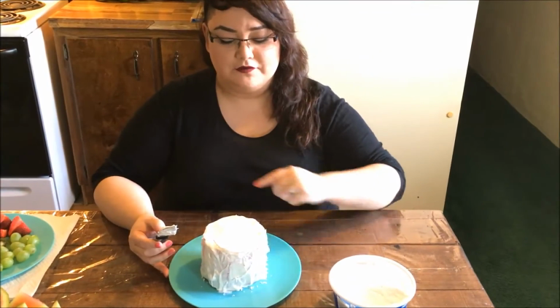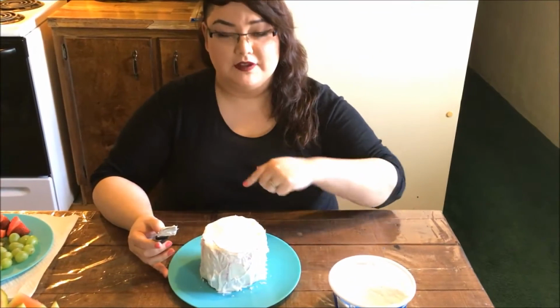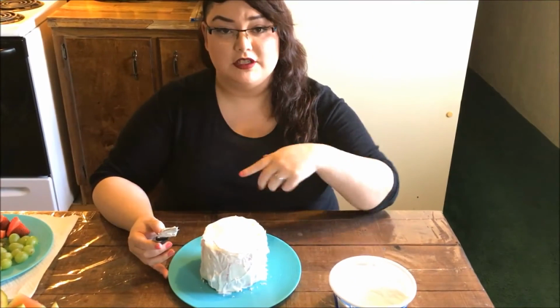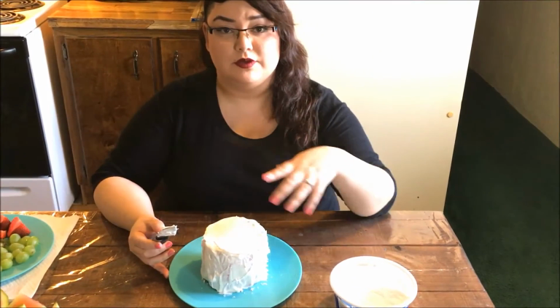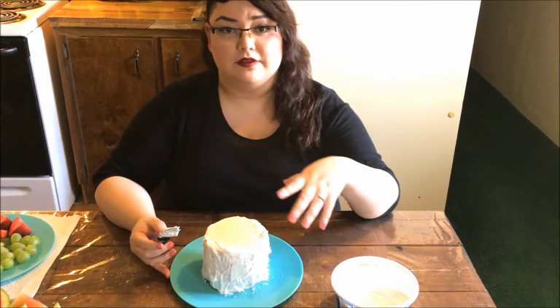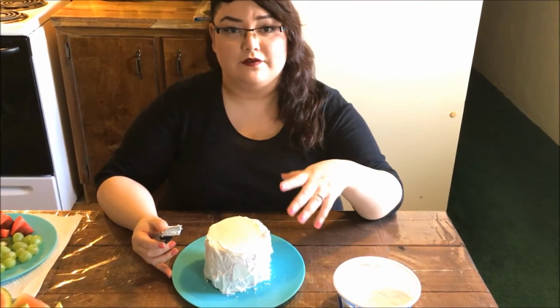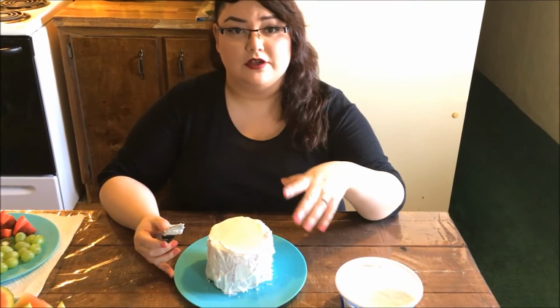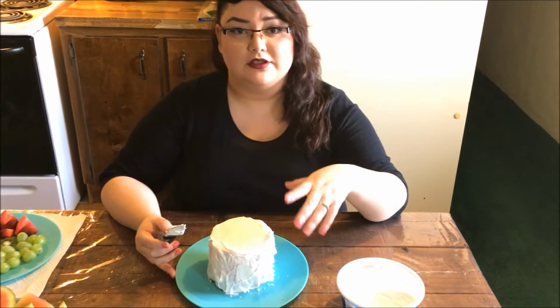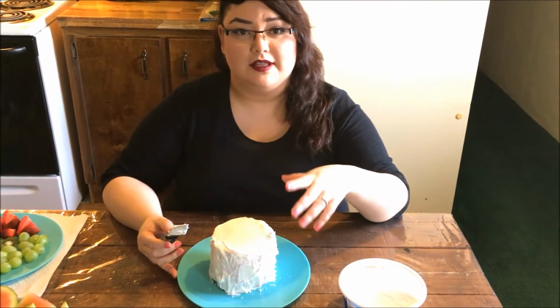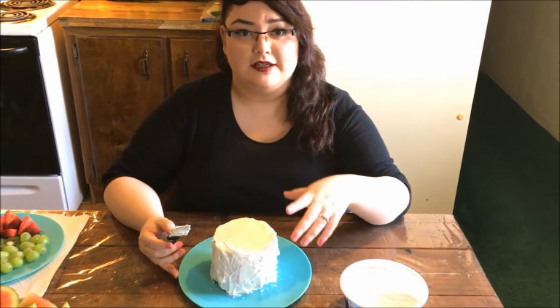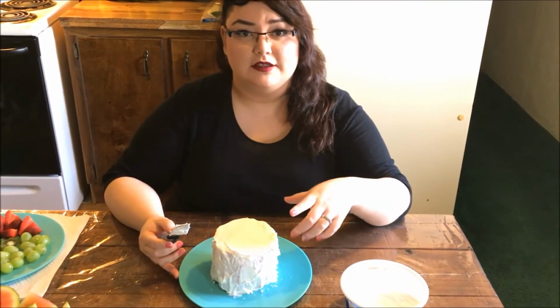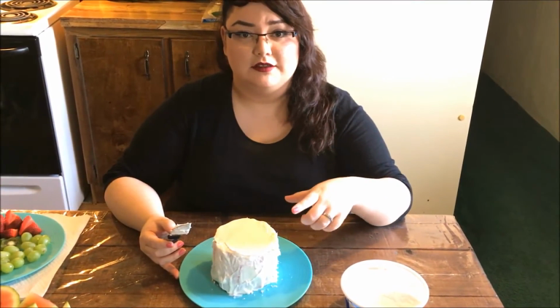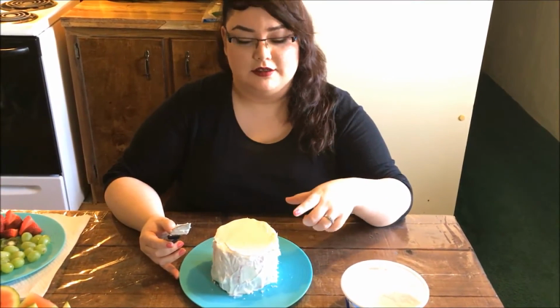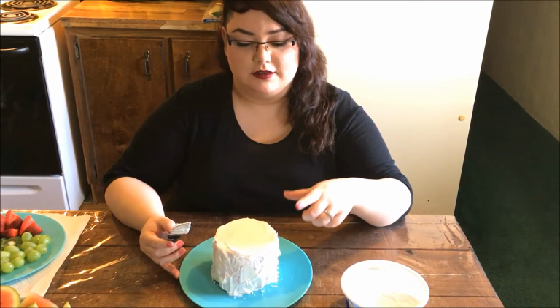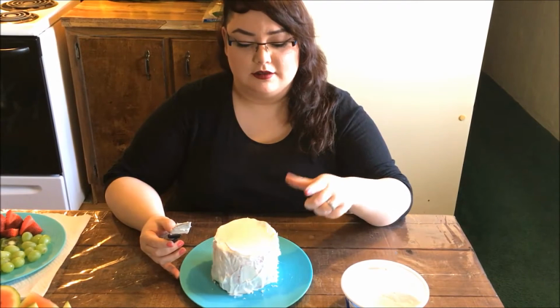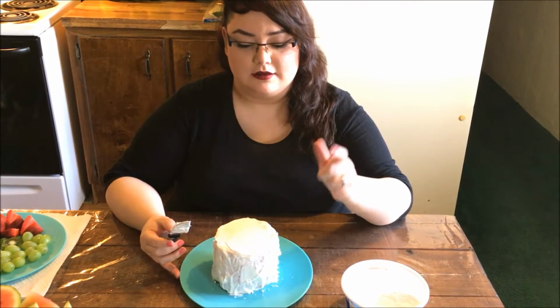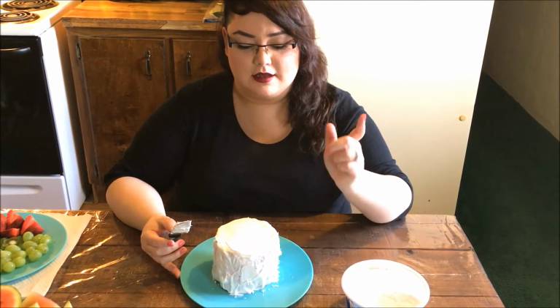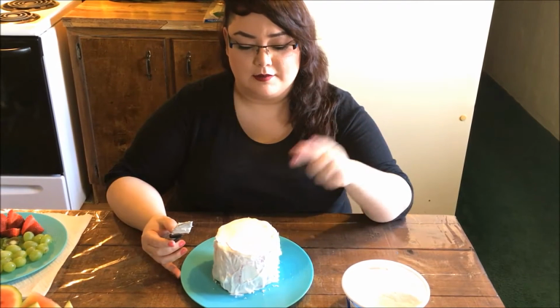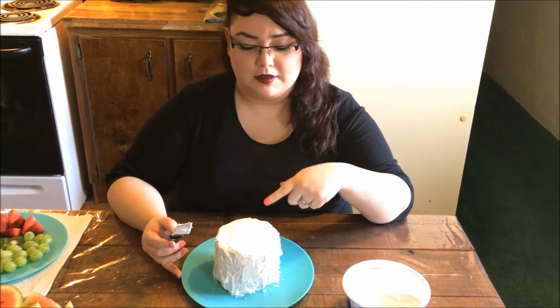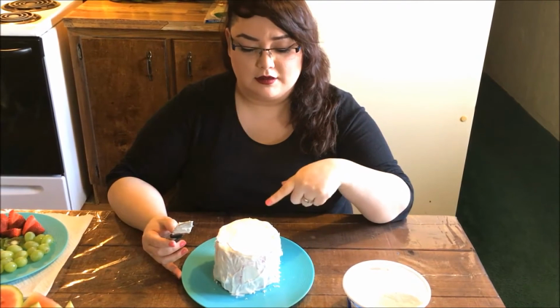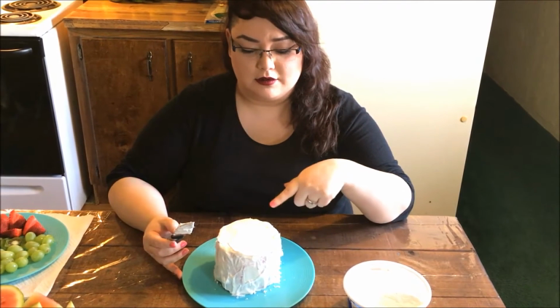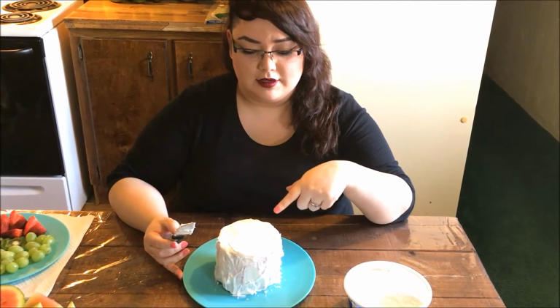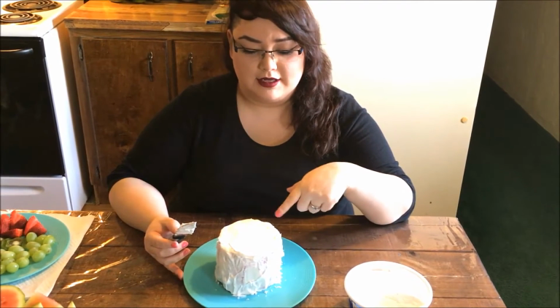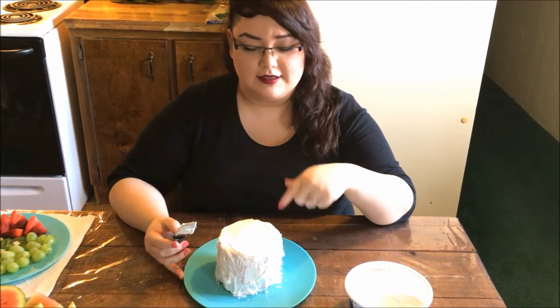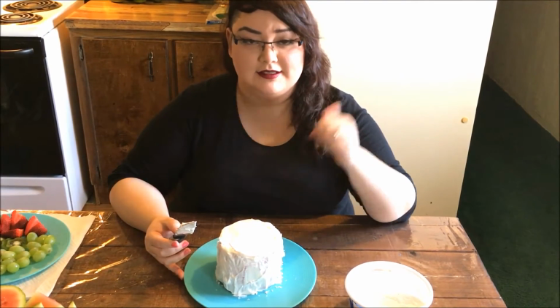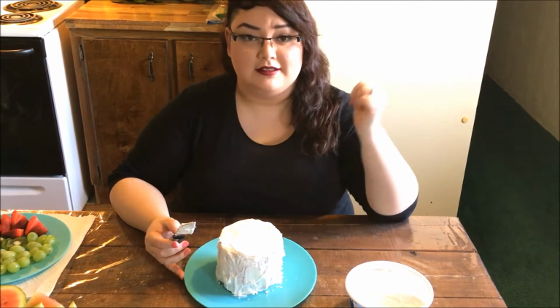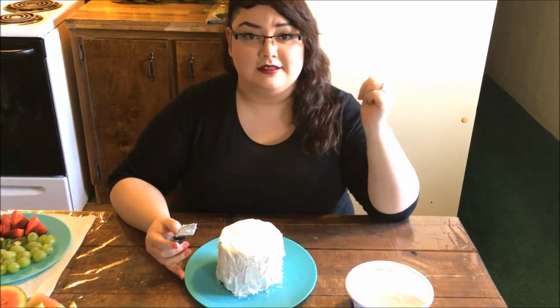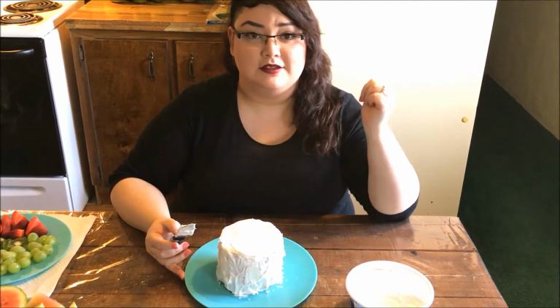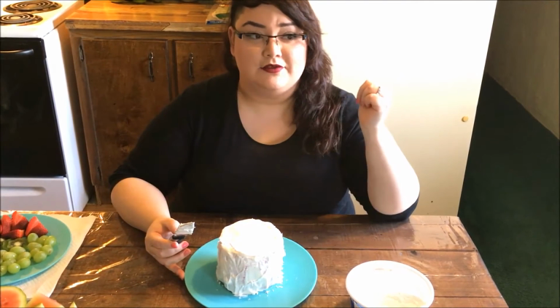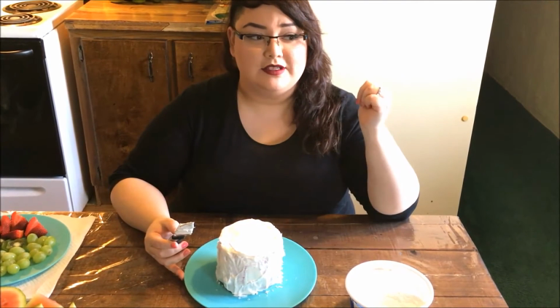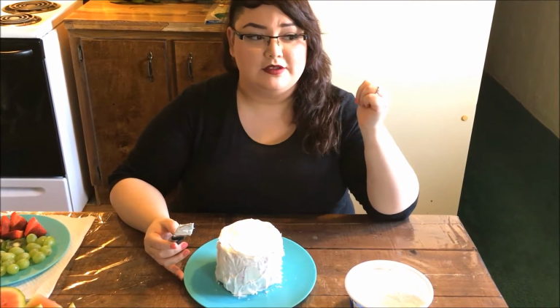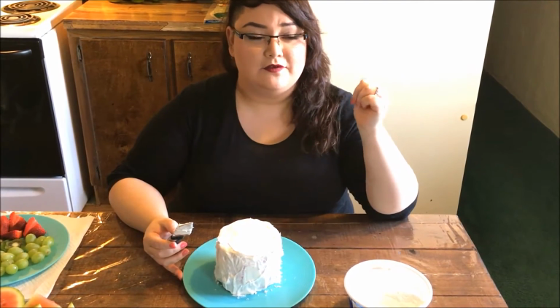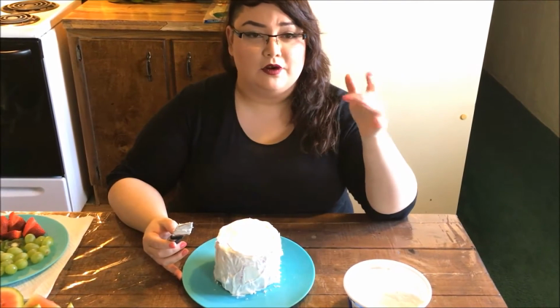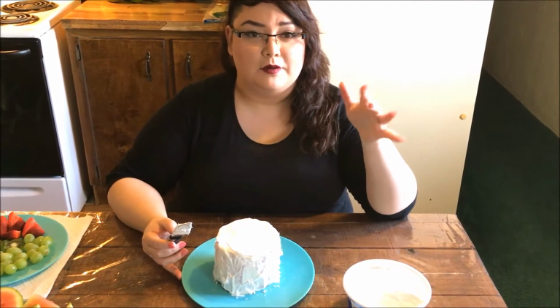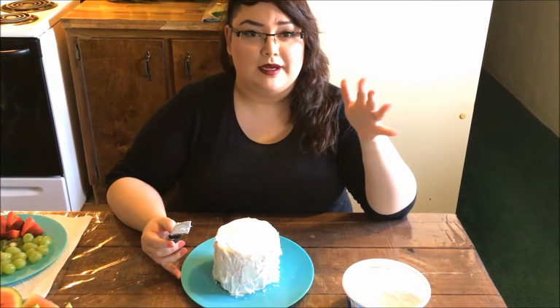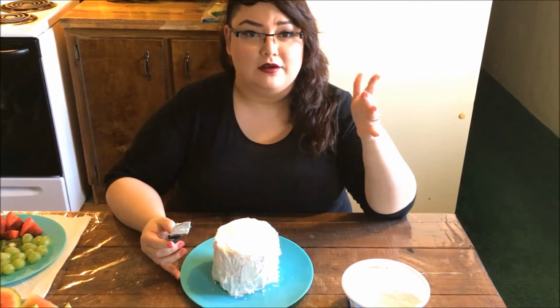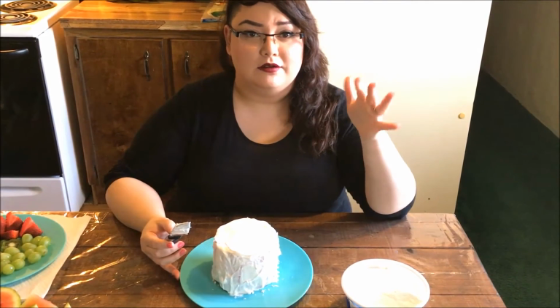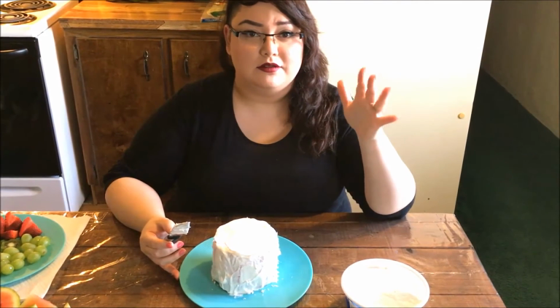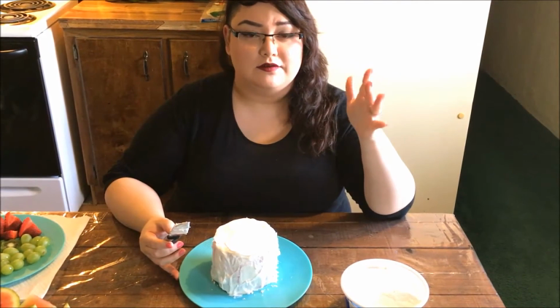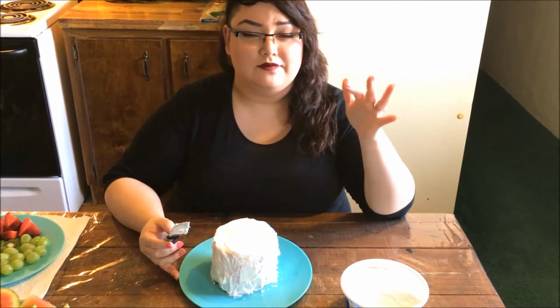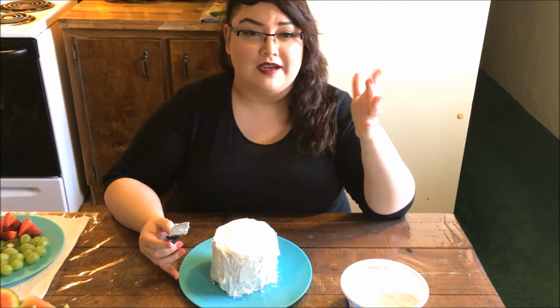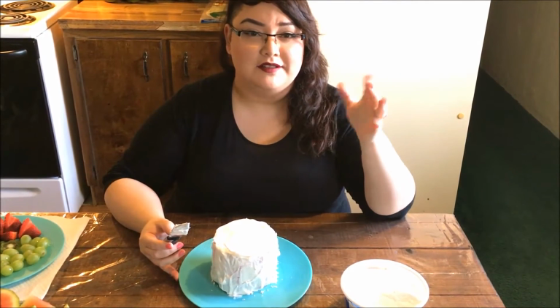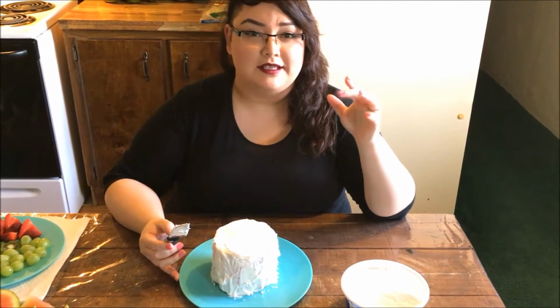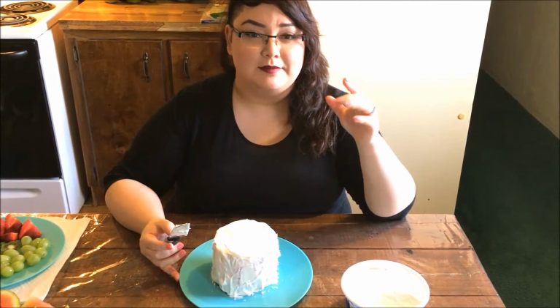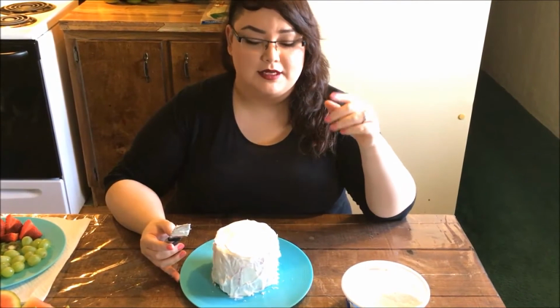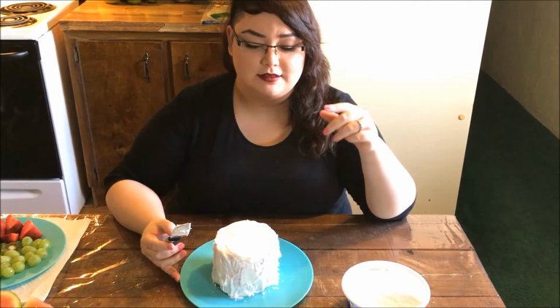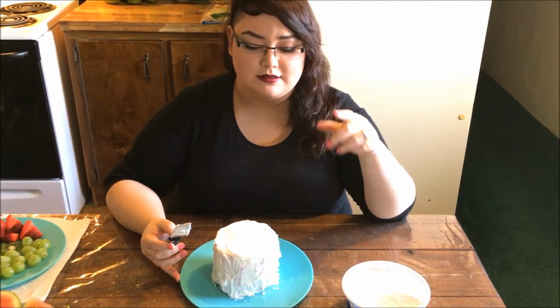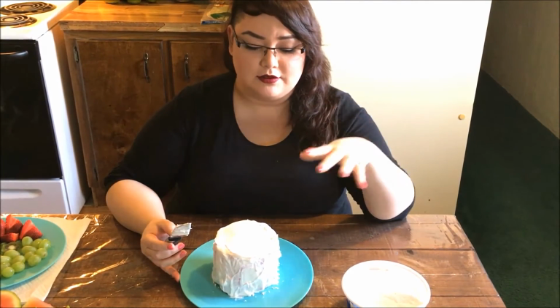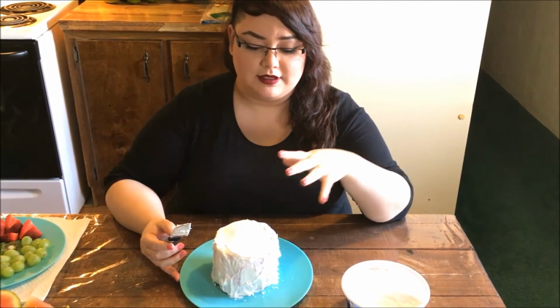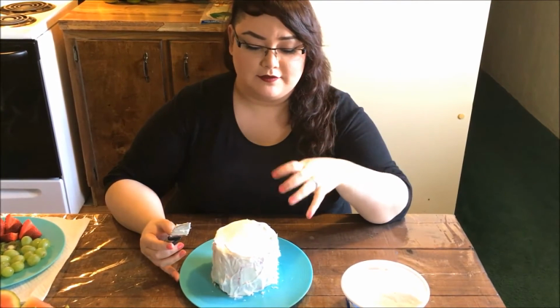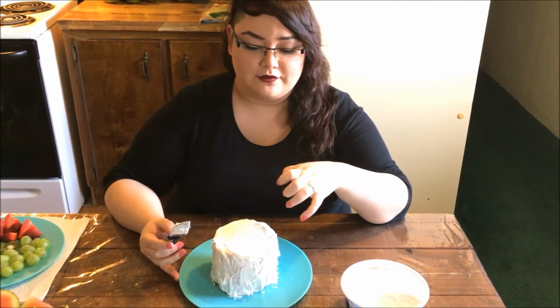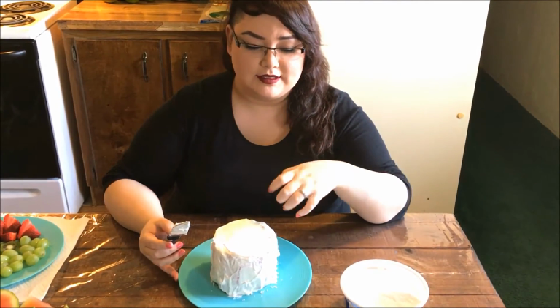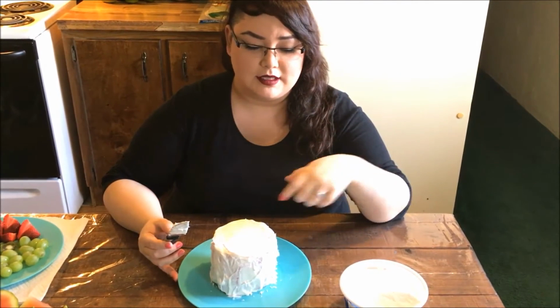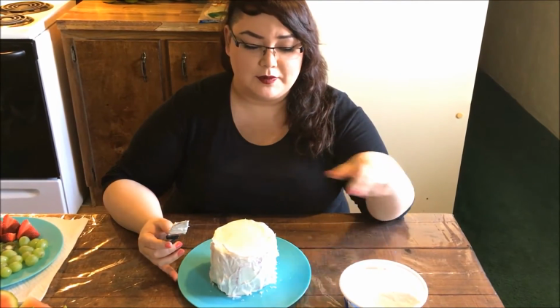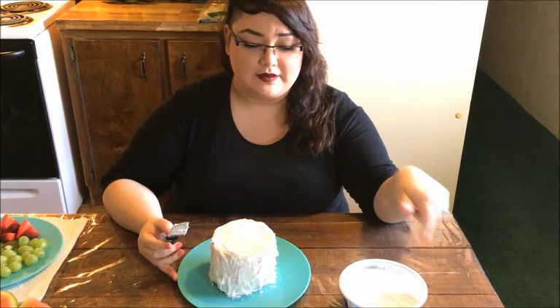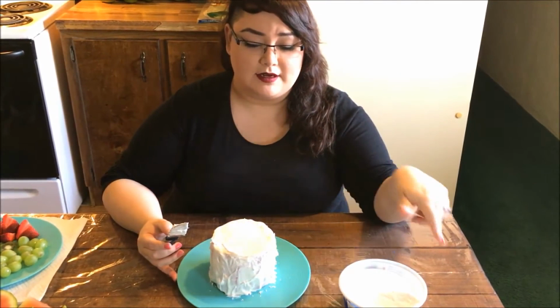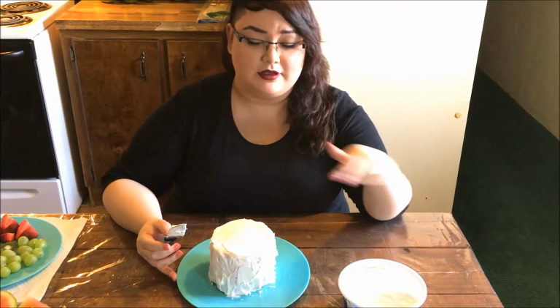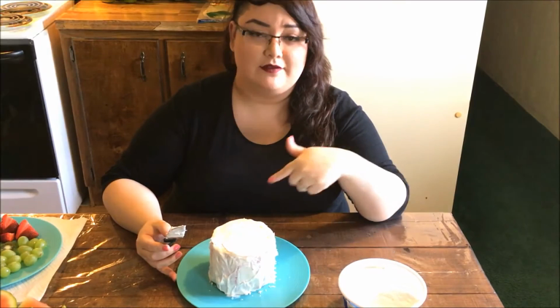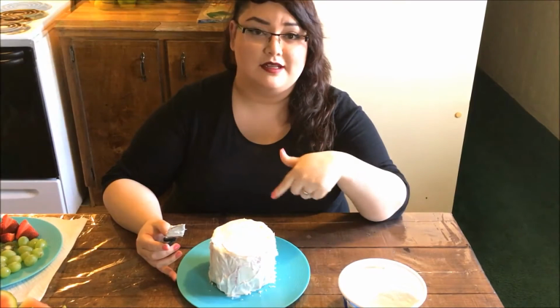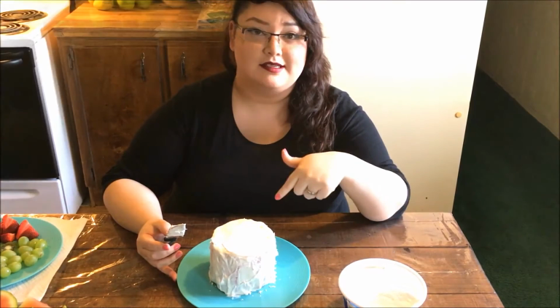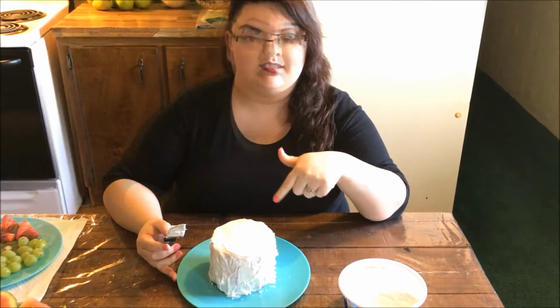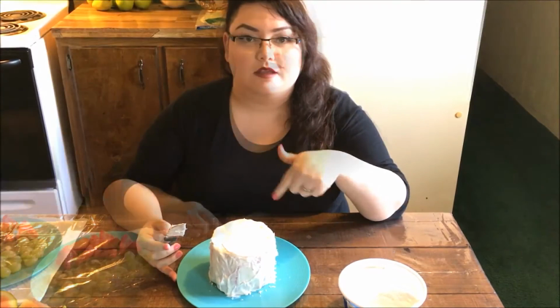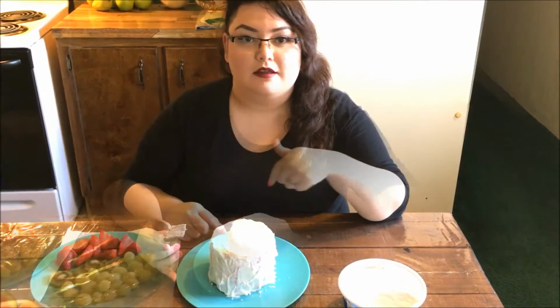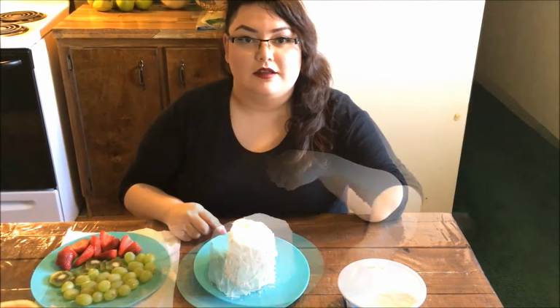After finishing the first layer, go ahead and stick this in the freezer for about five to ten minutes so it can freeze up, and then give it a second coat.